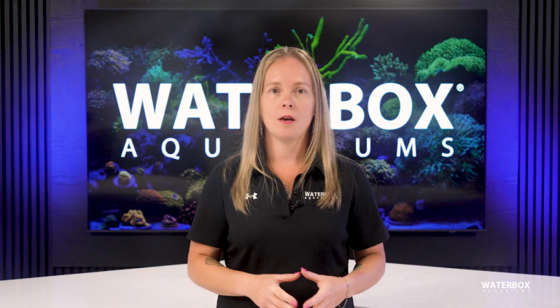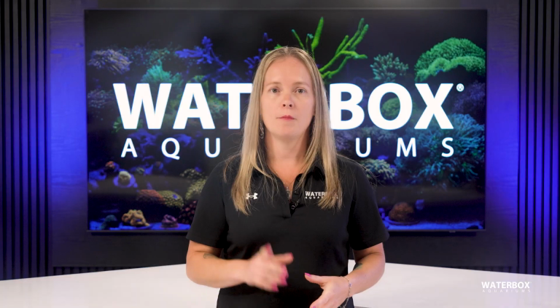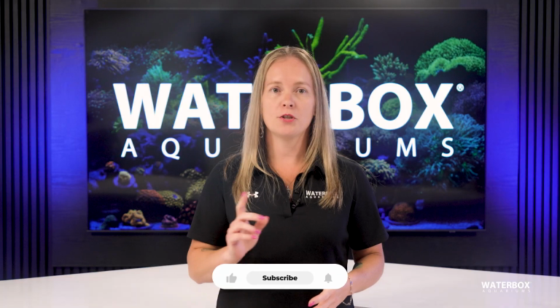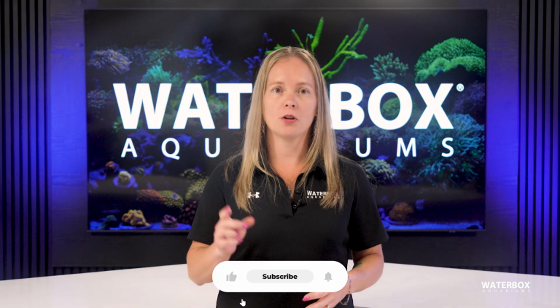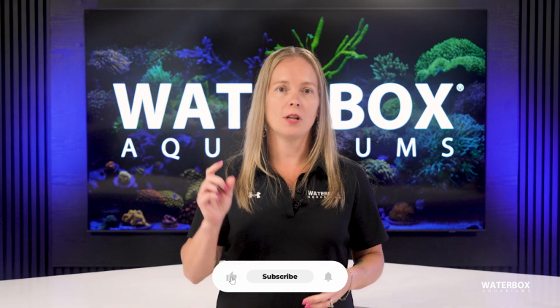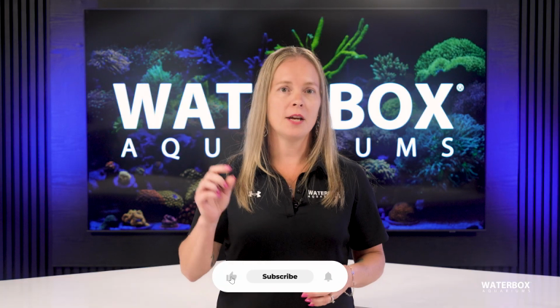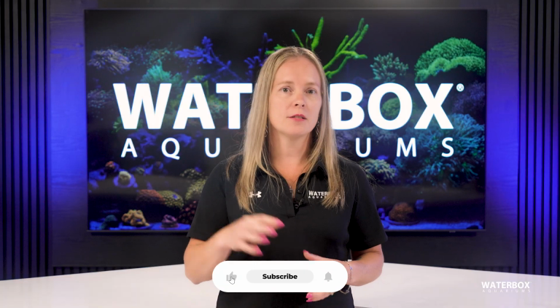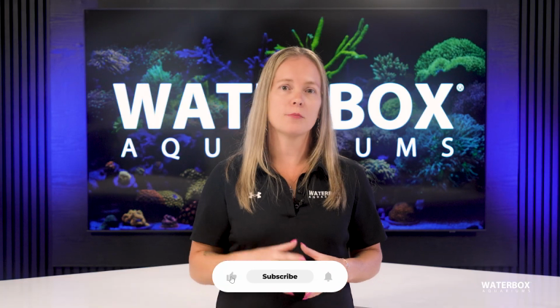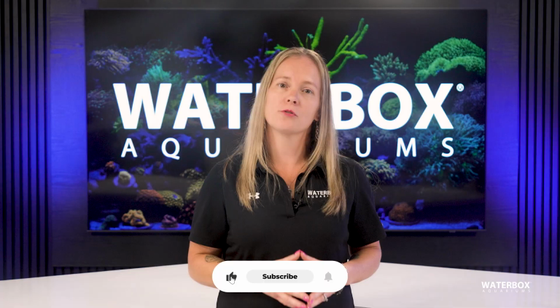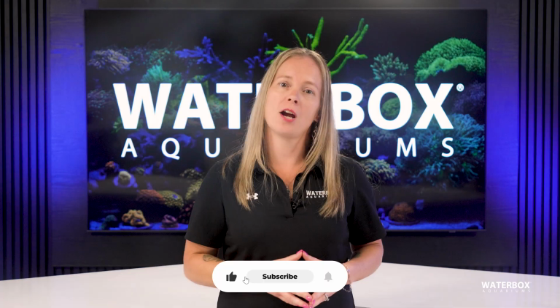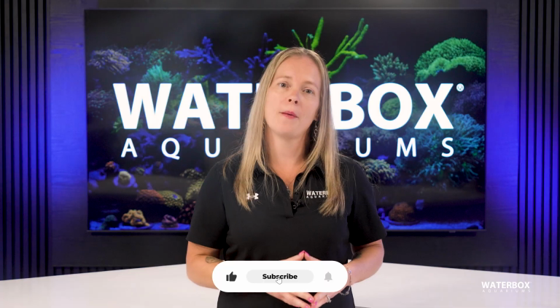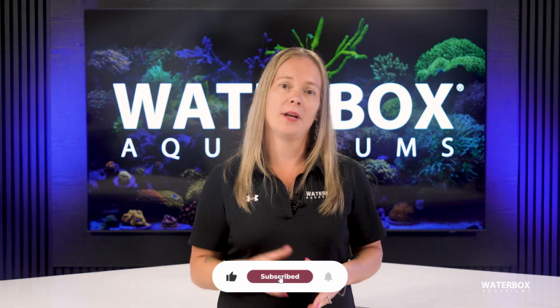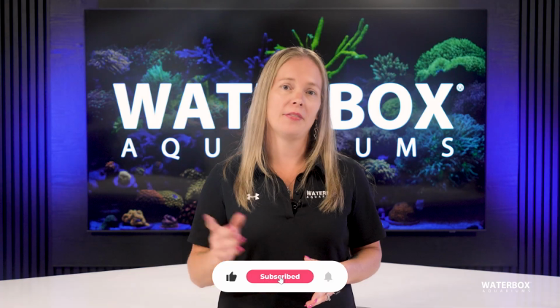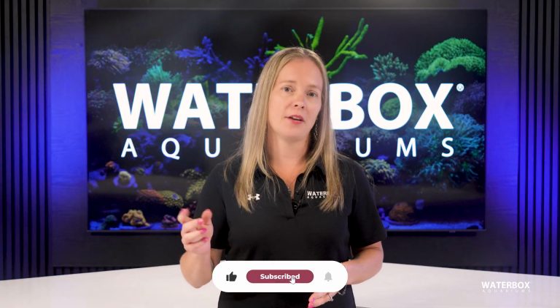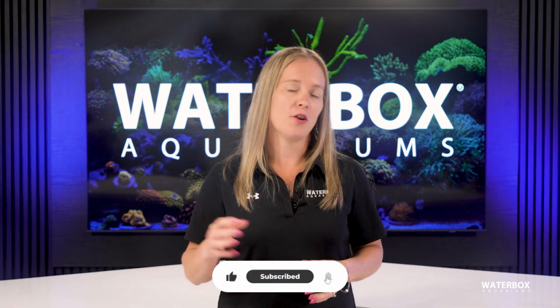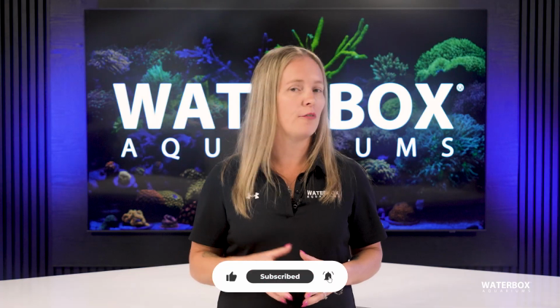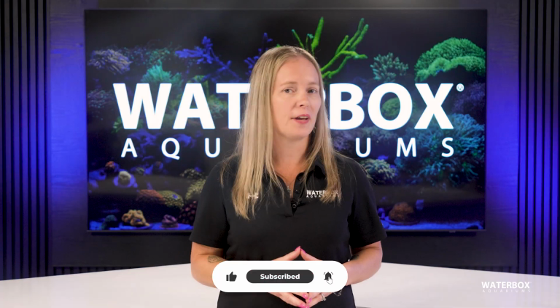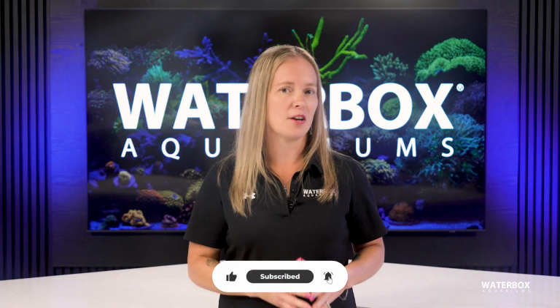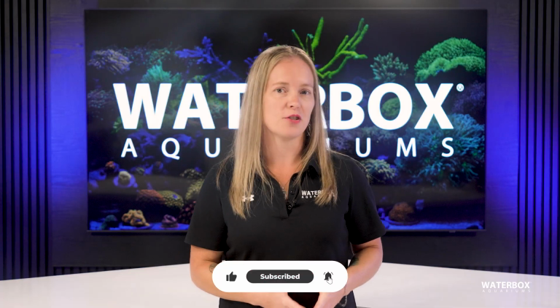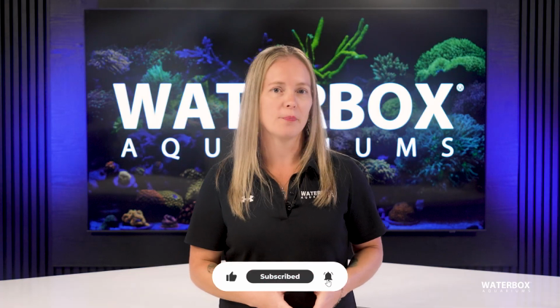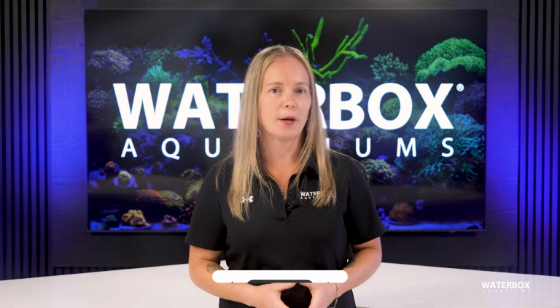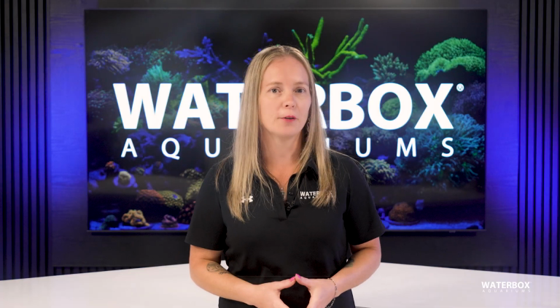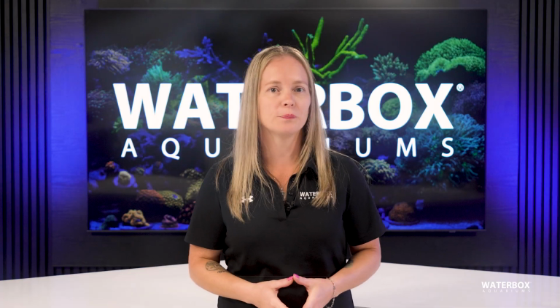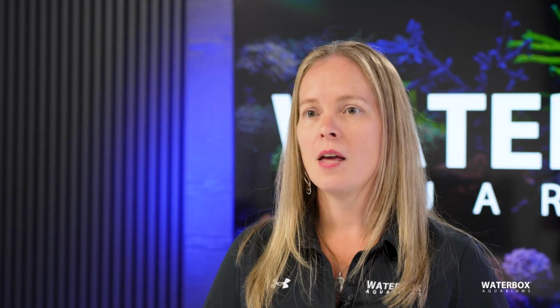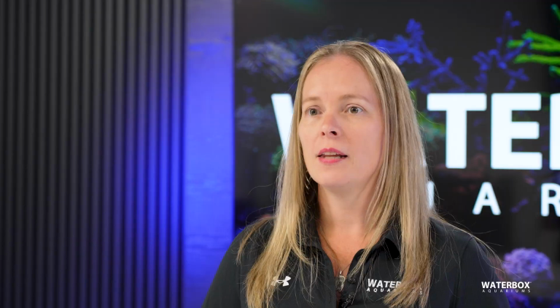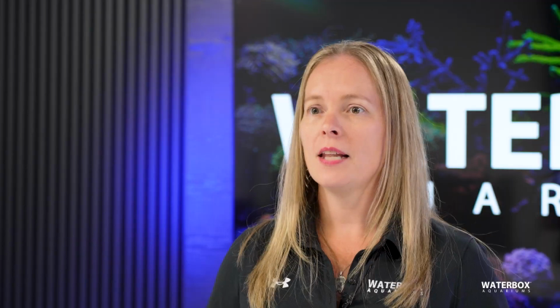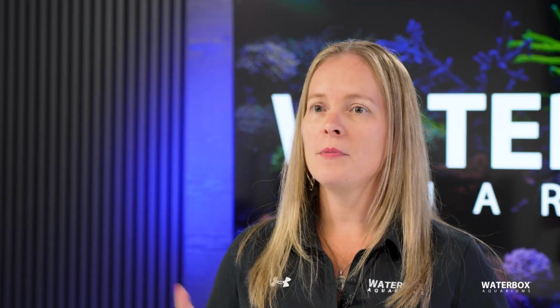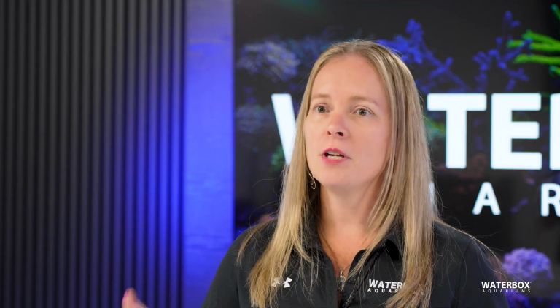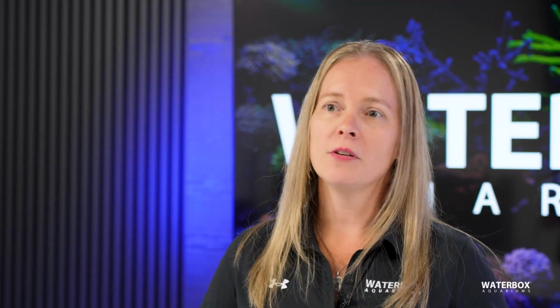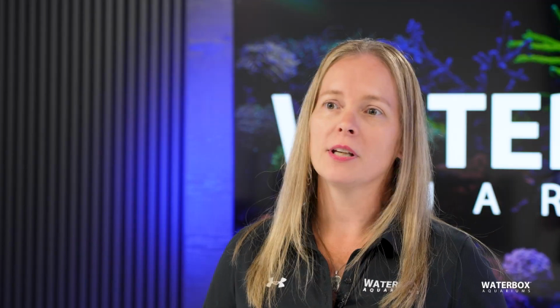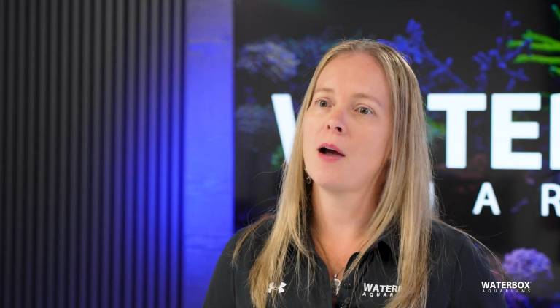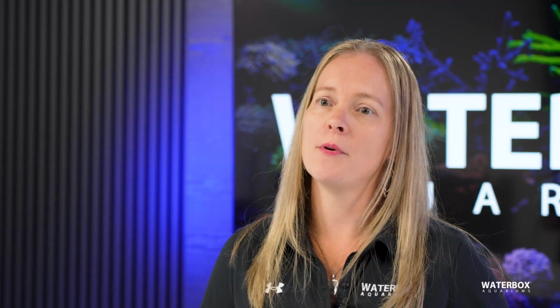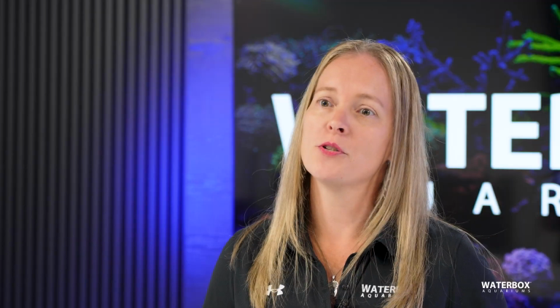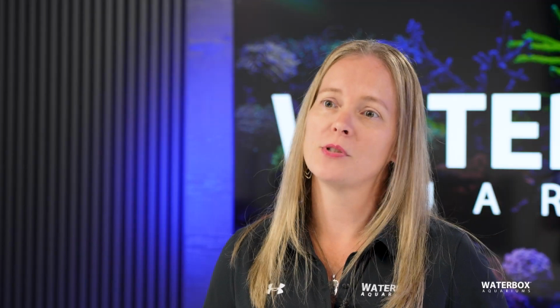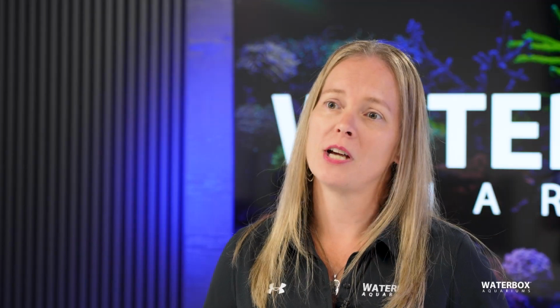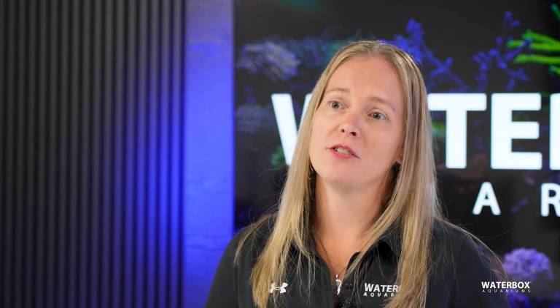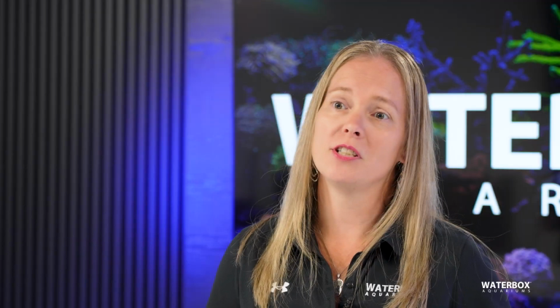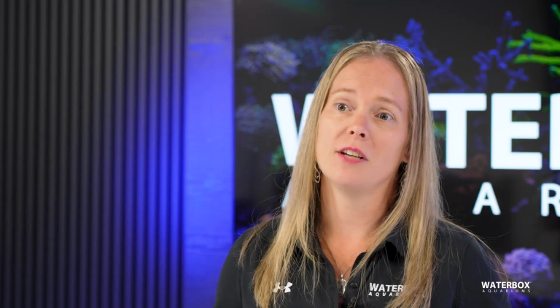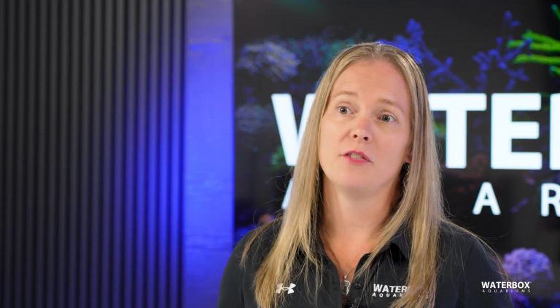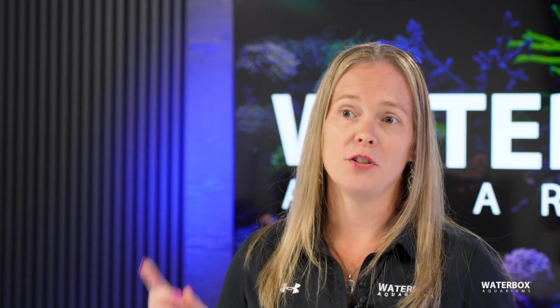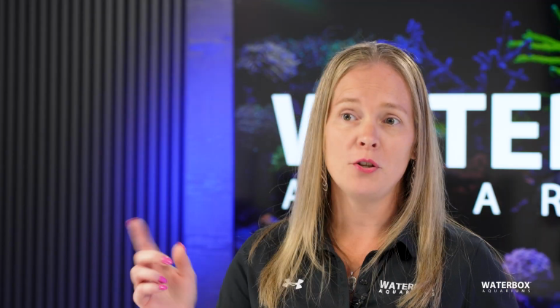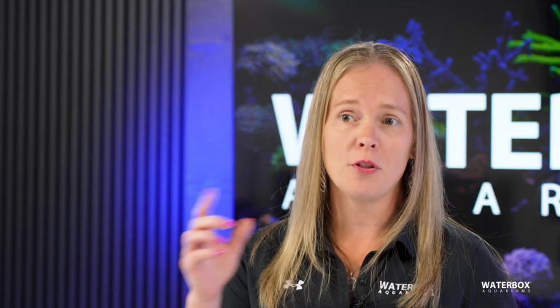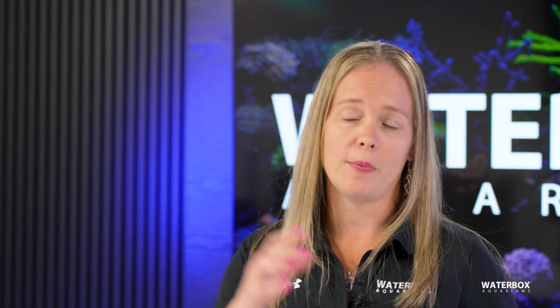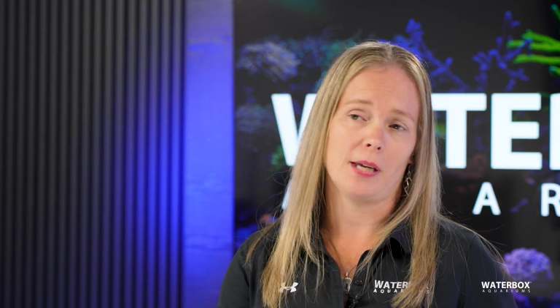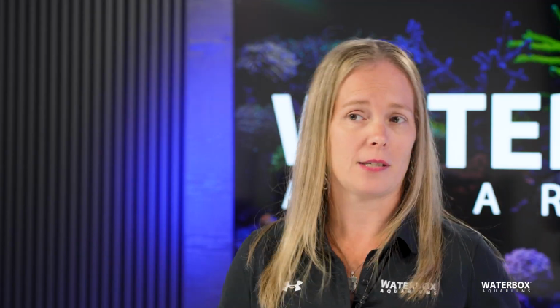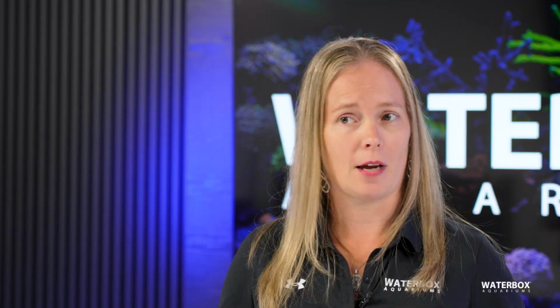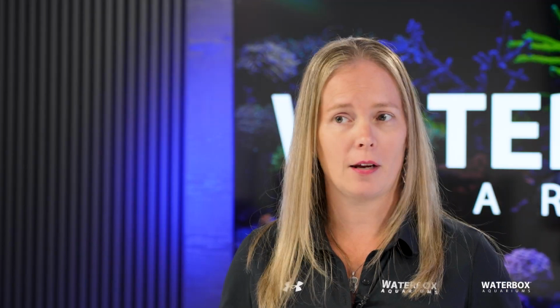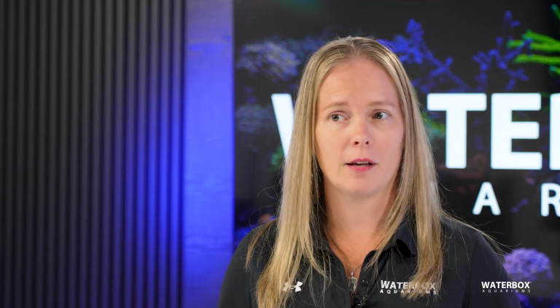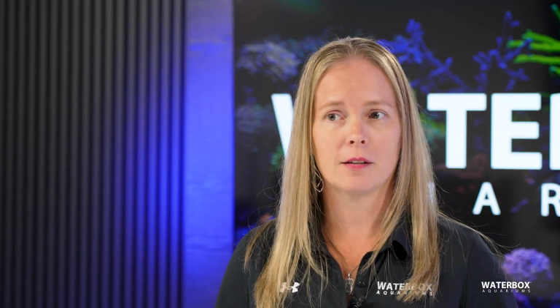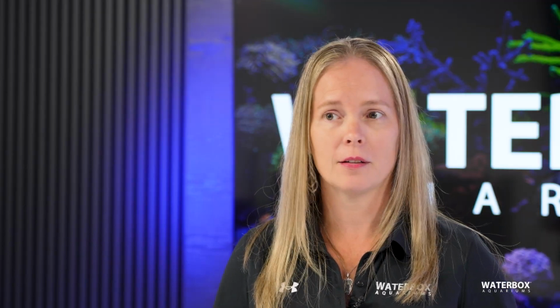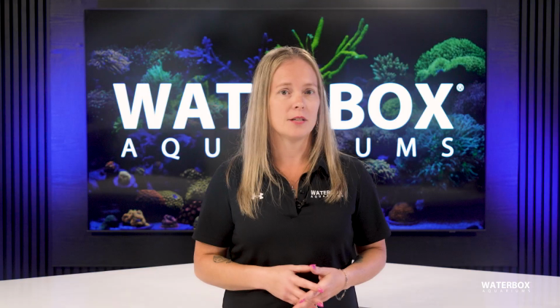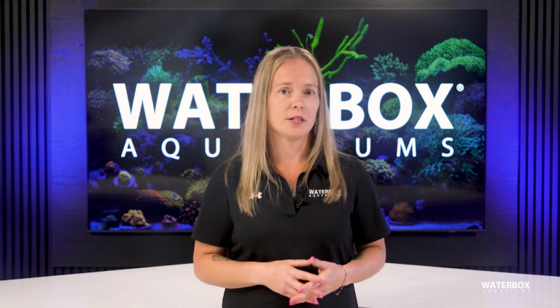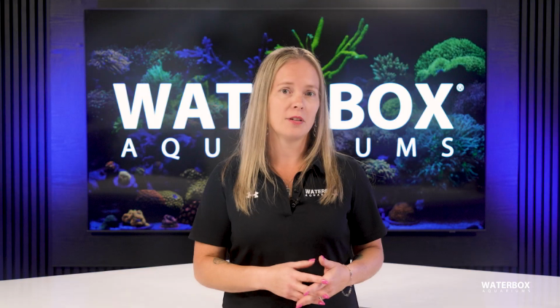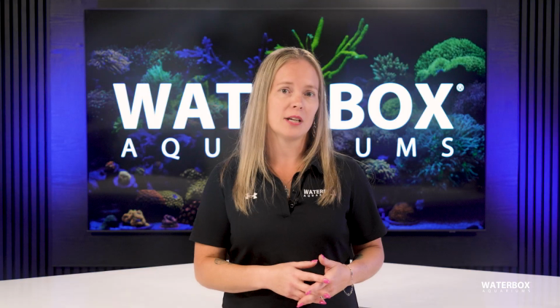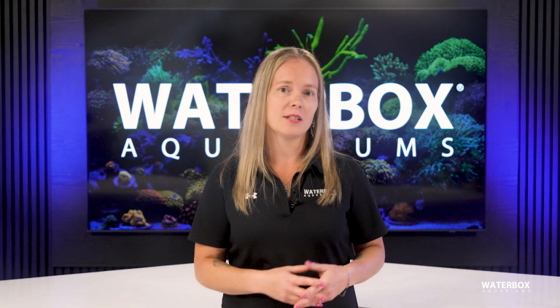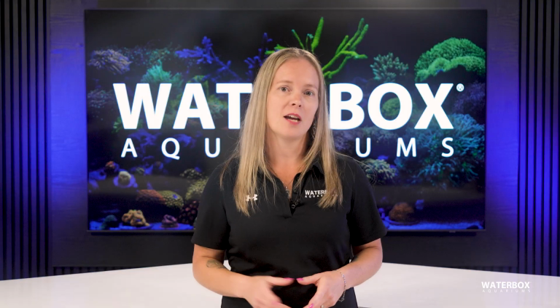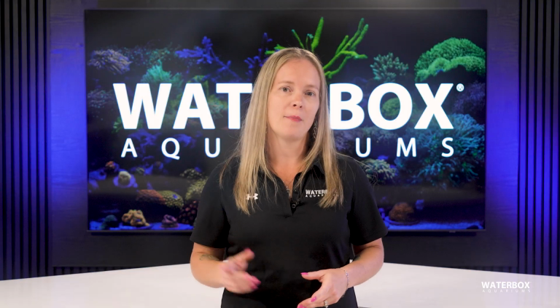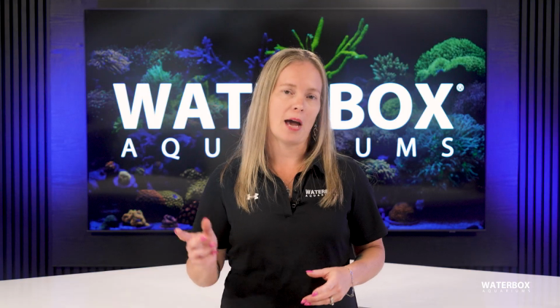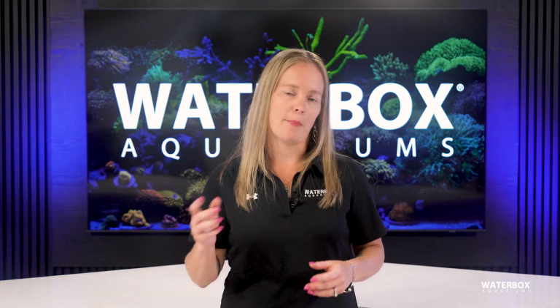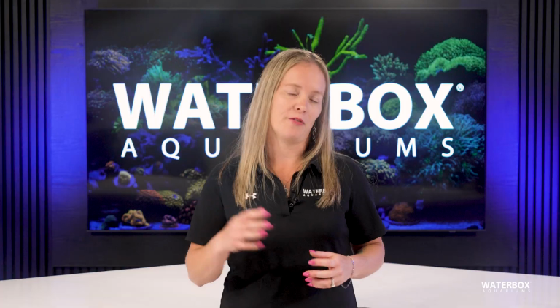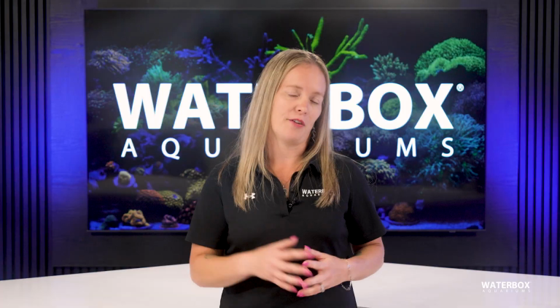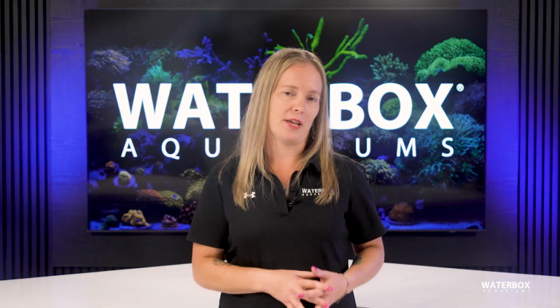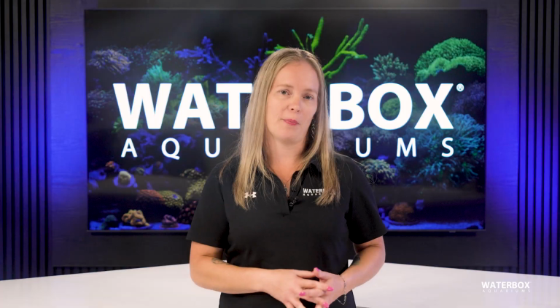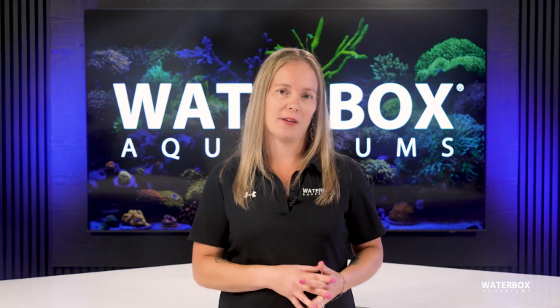Be sure to like, subscribe, and hit that notification bell. Let me know in the comments which algae is giving you the biggest headache. Until next time, happy reef keeping!